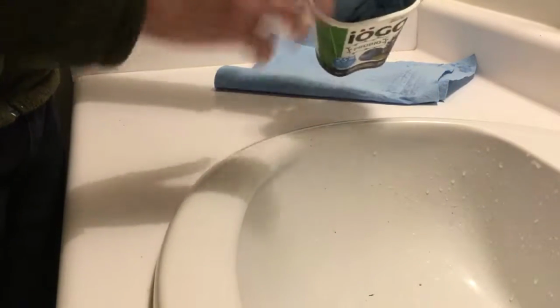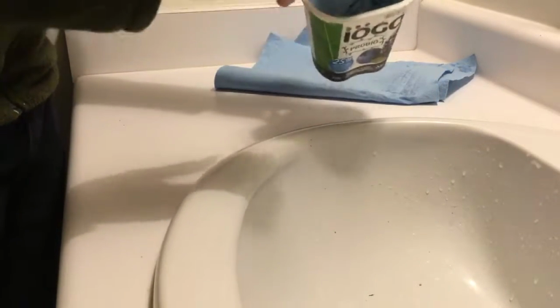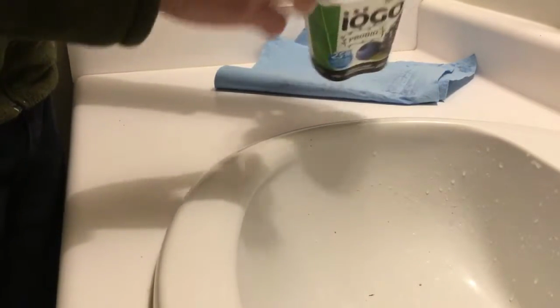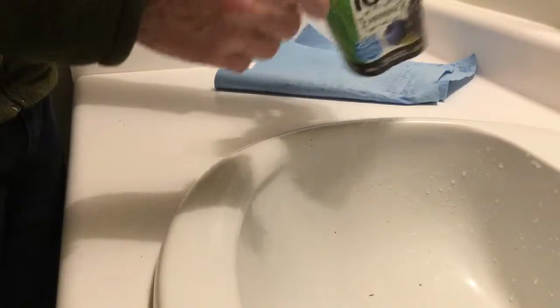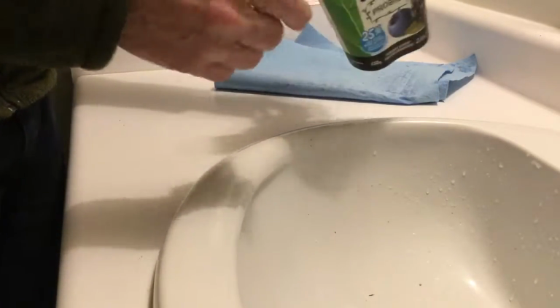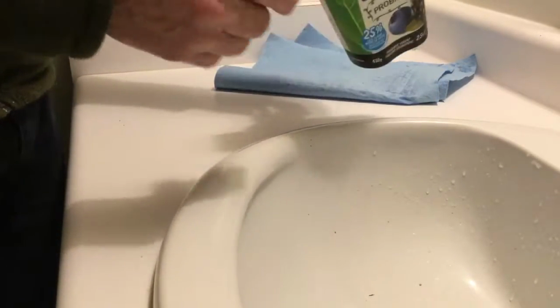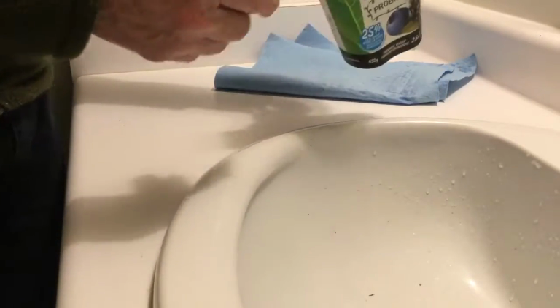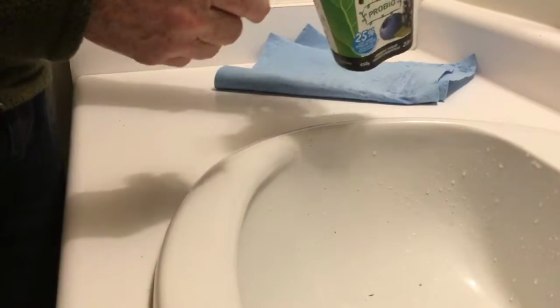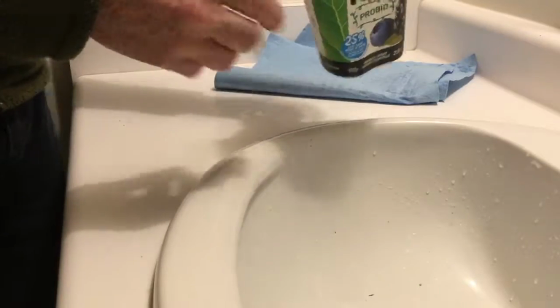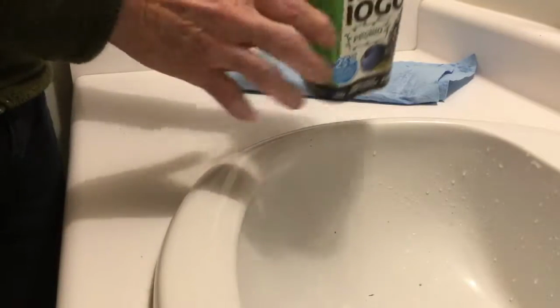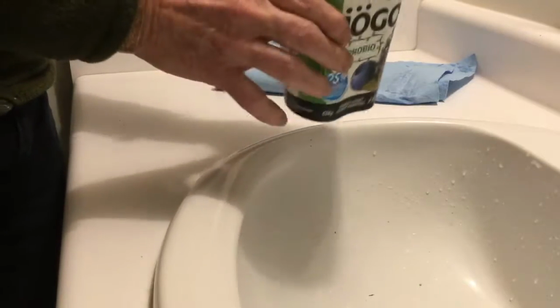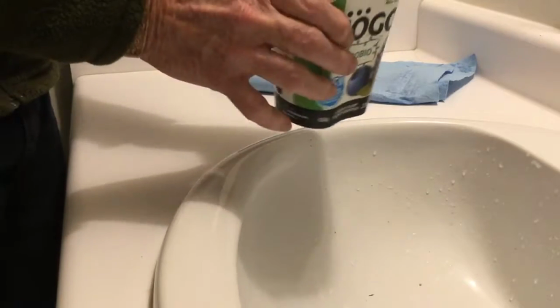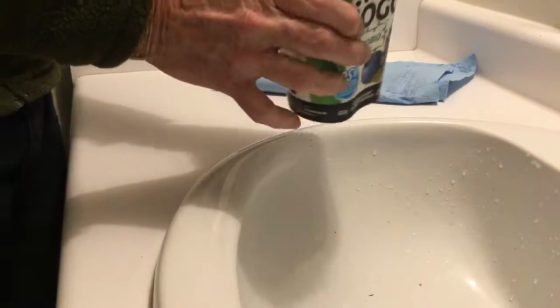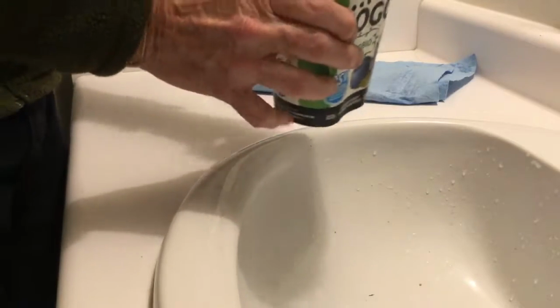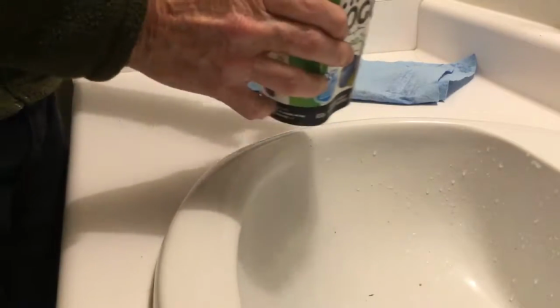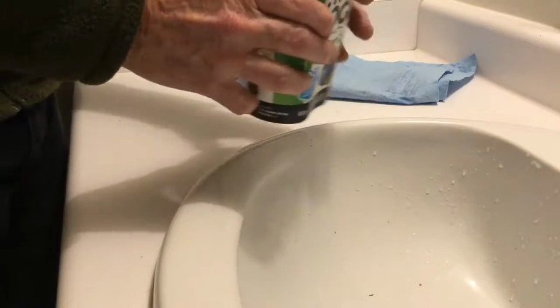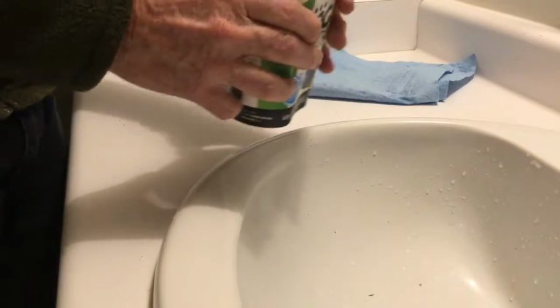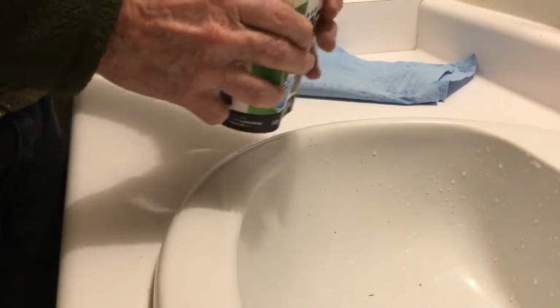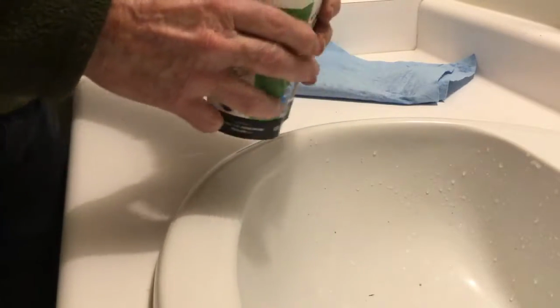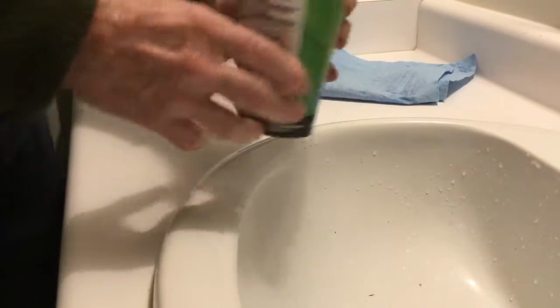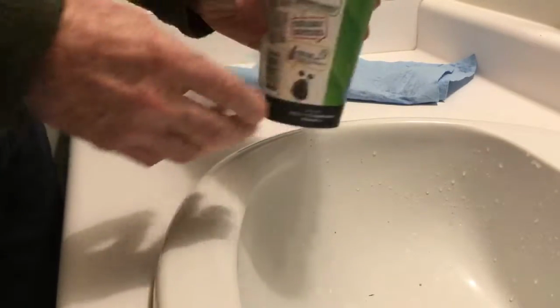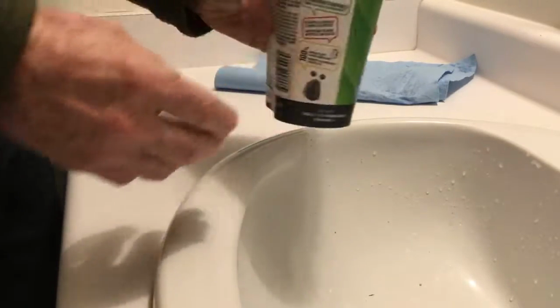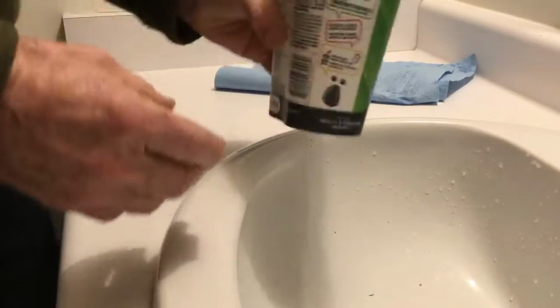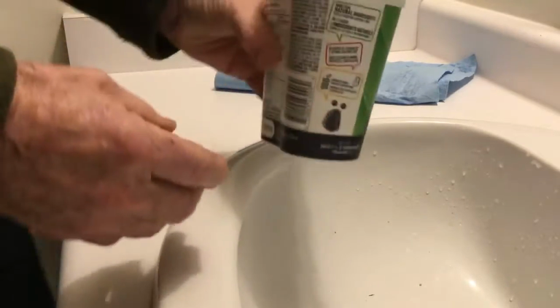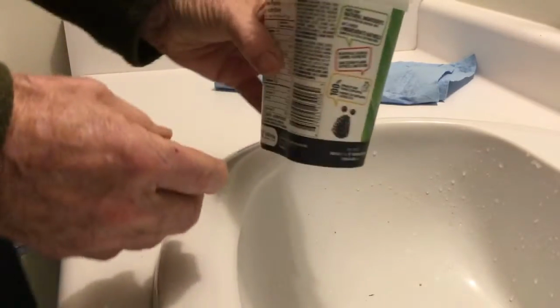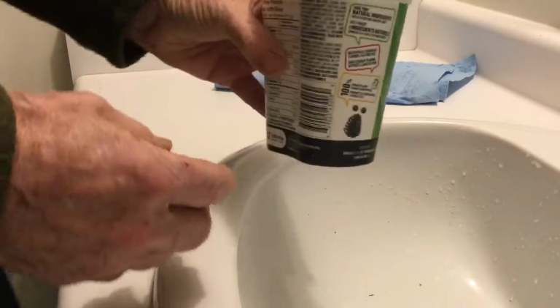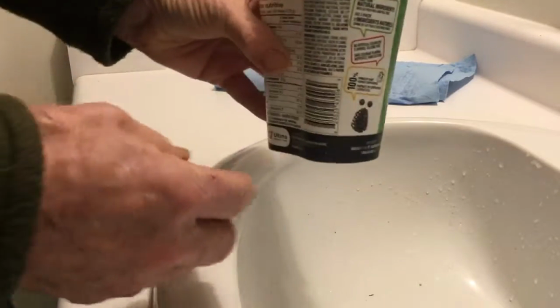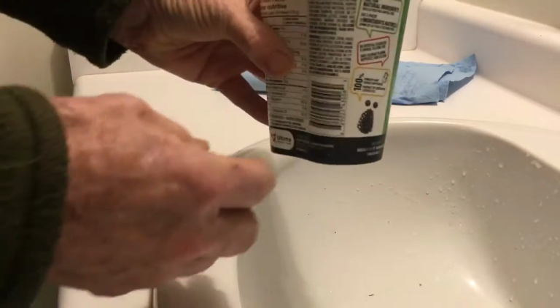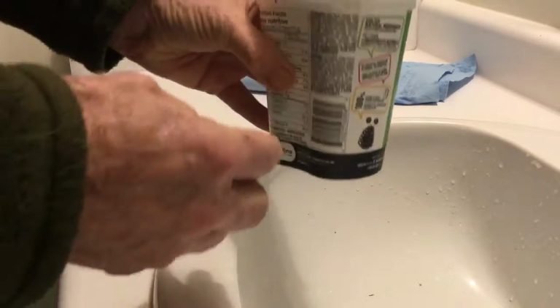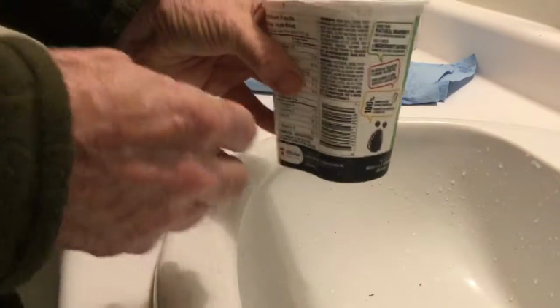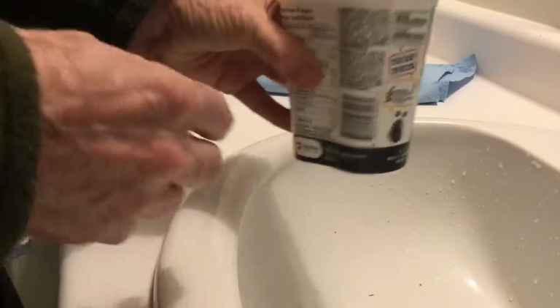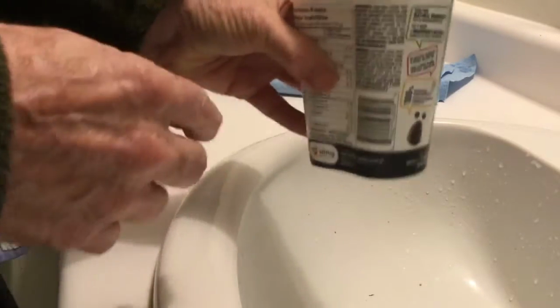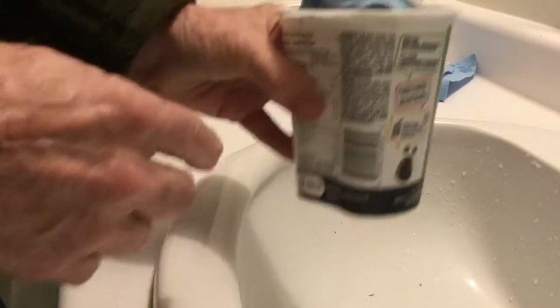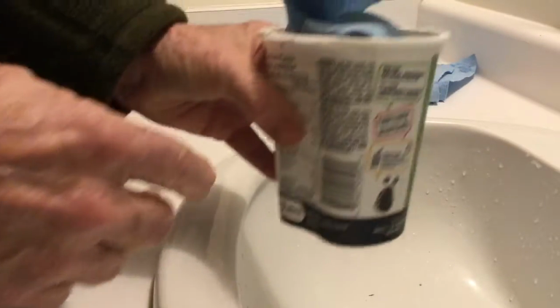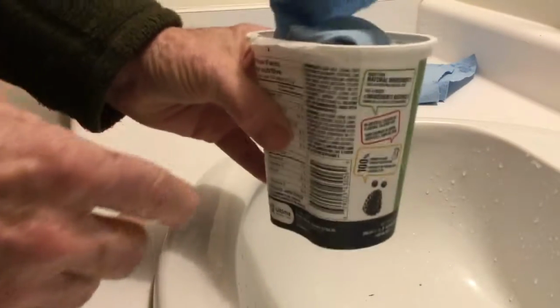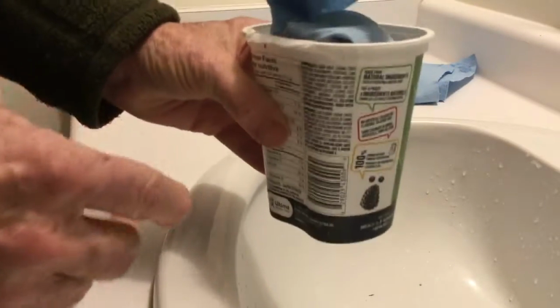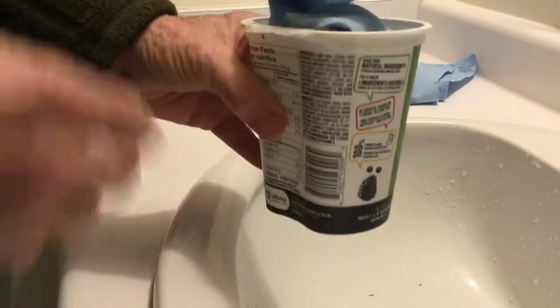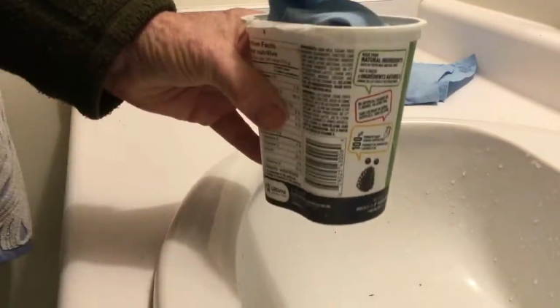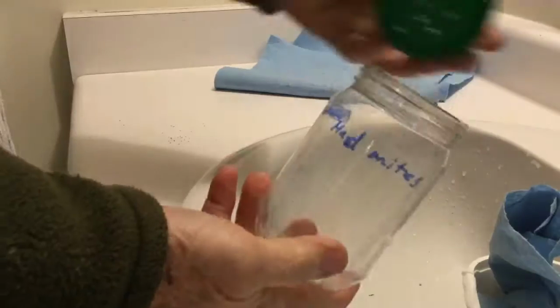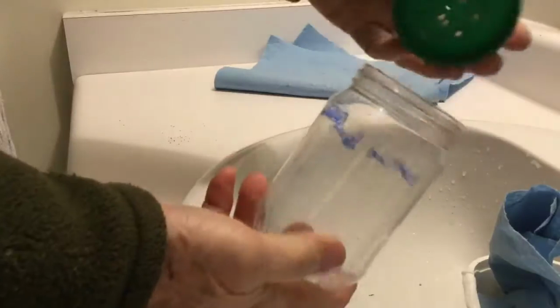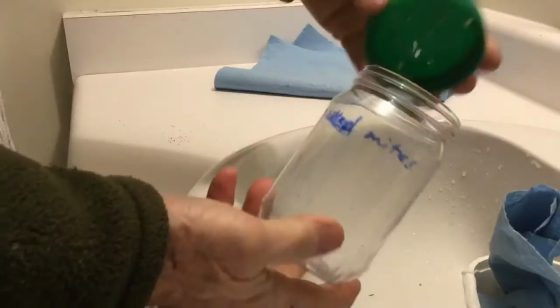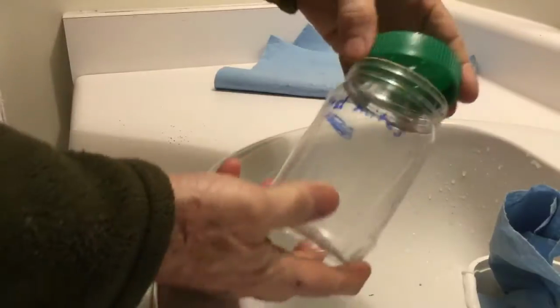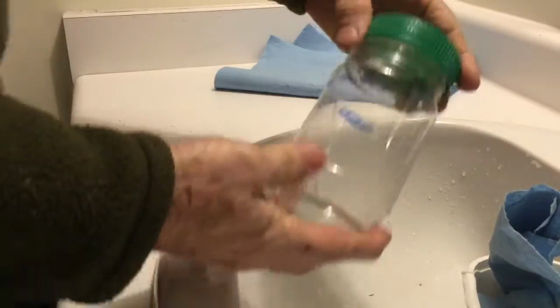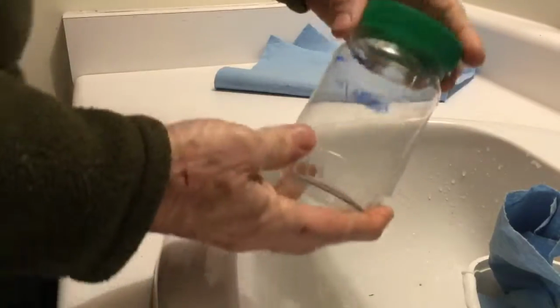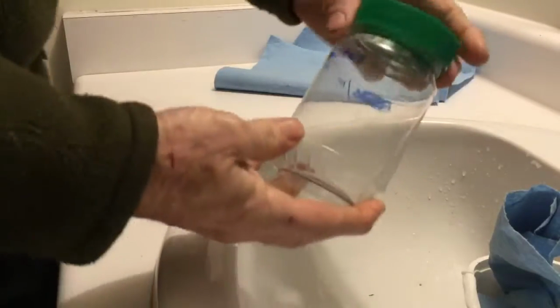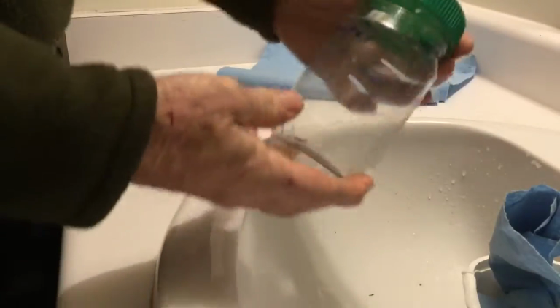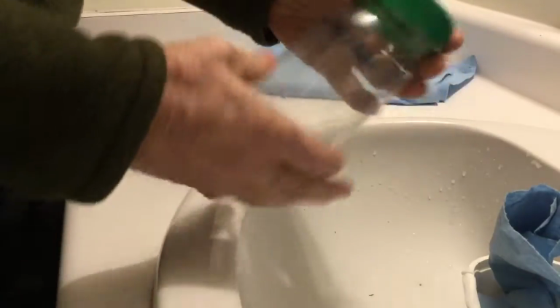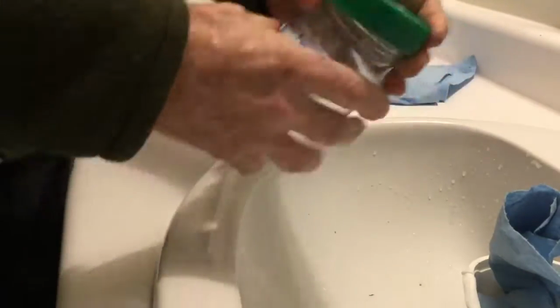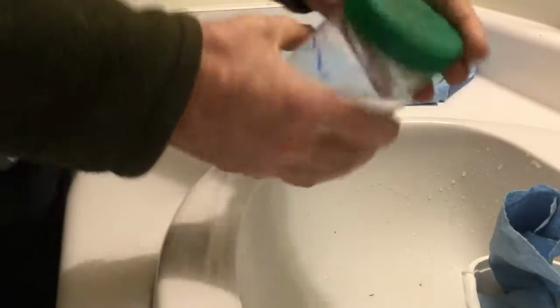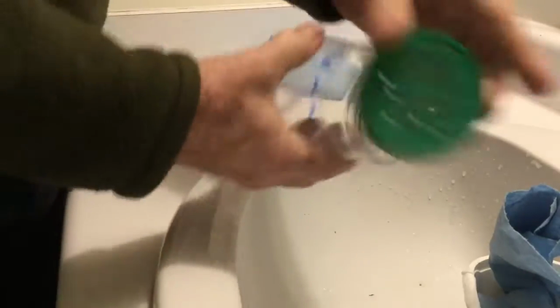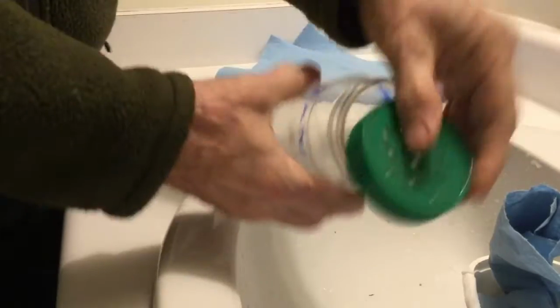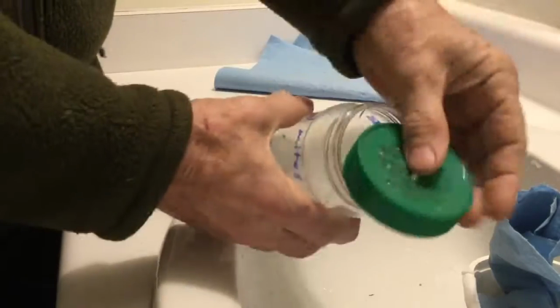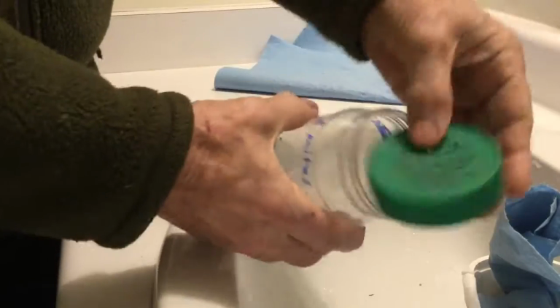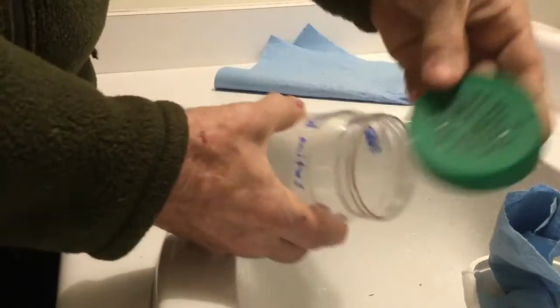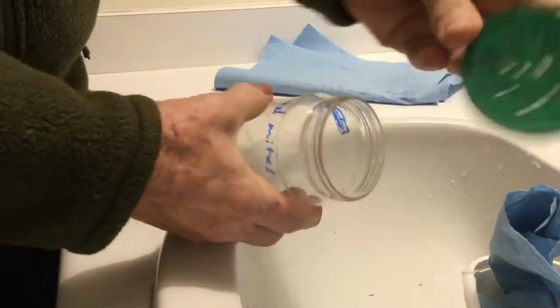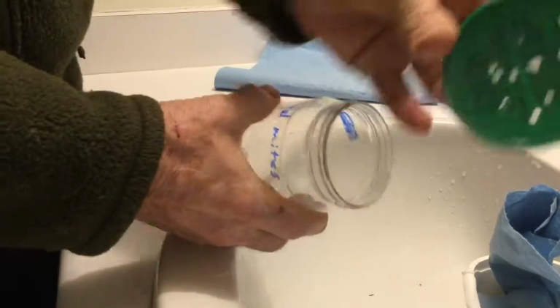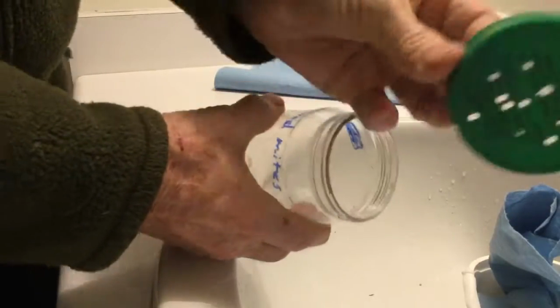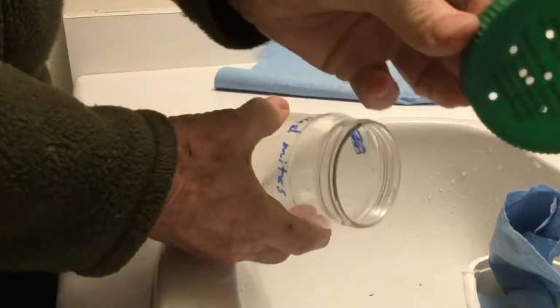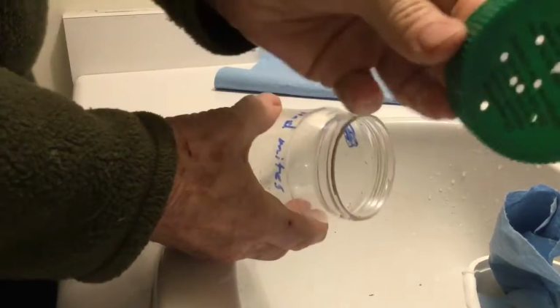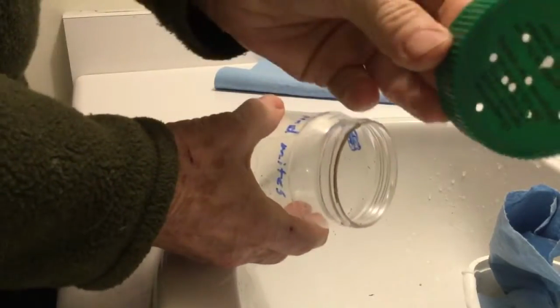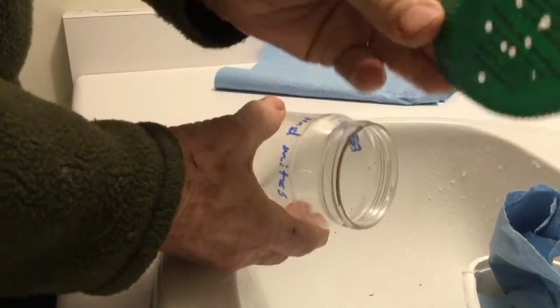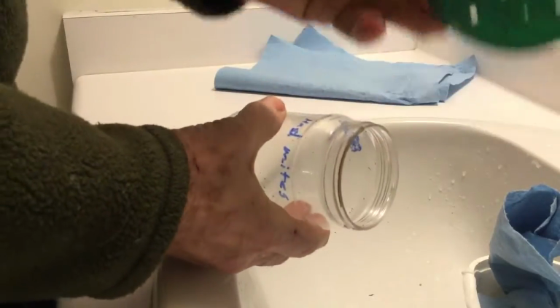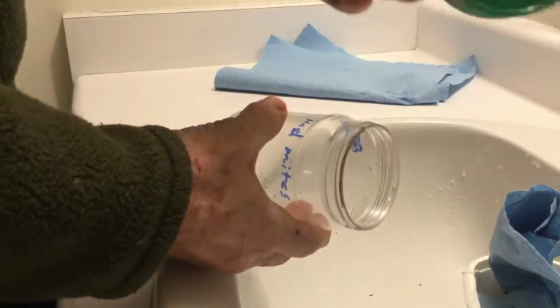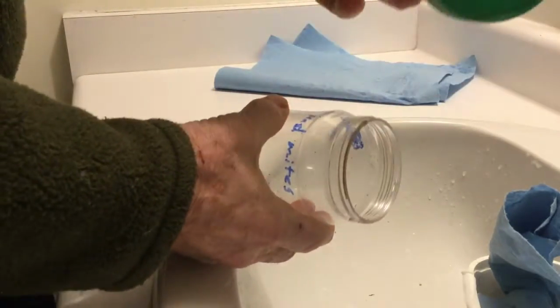Before I transfer them to the peanut butter jars — plastic jars, something like this — with holes in the top.